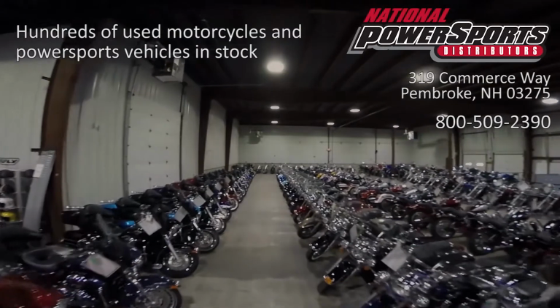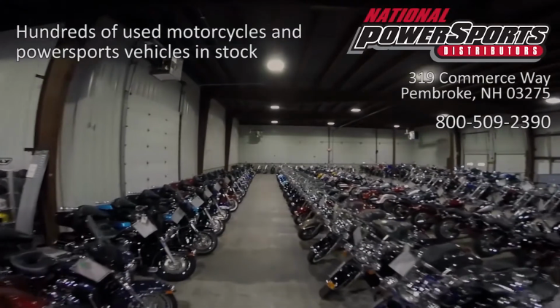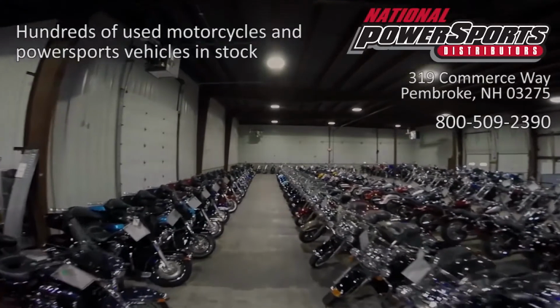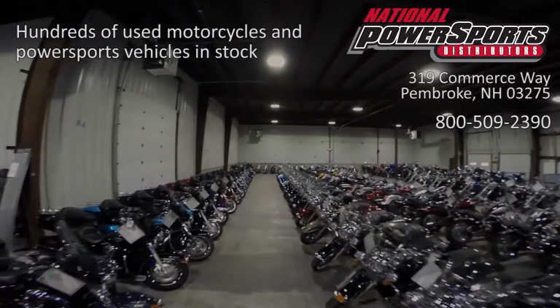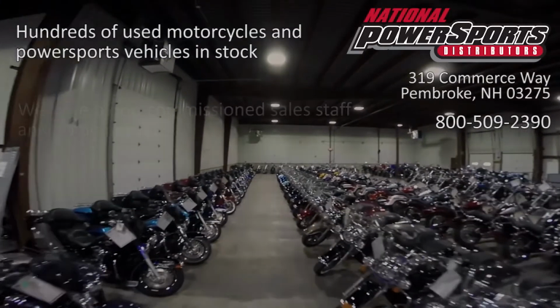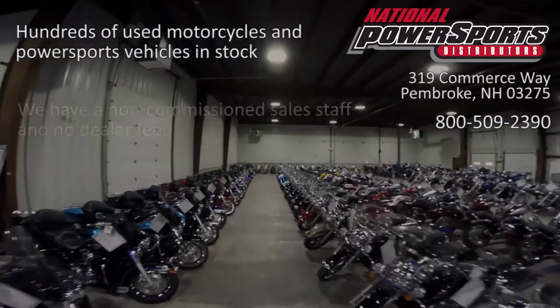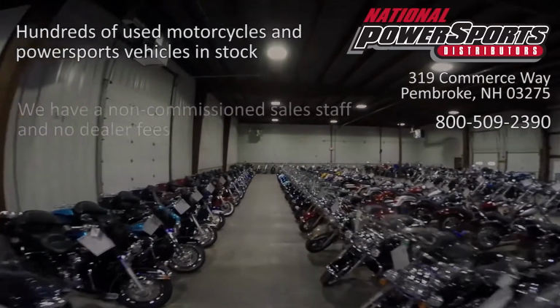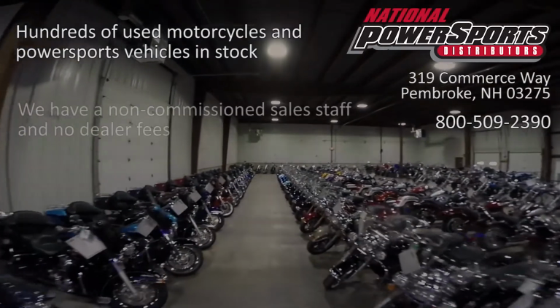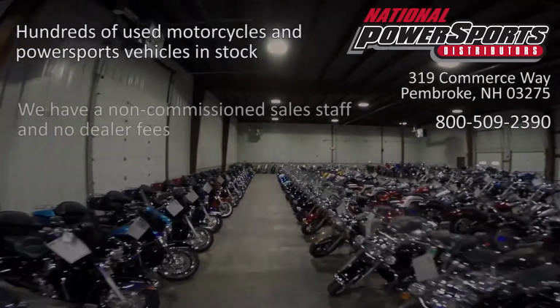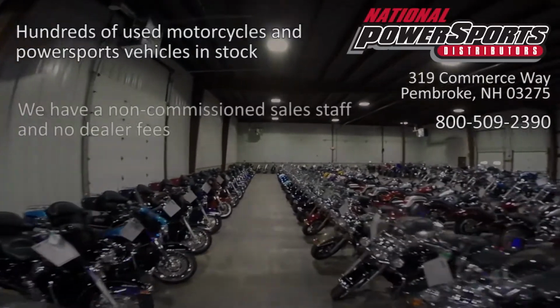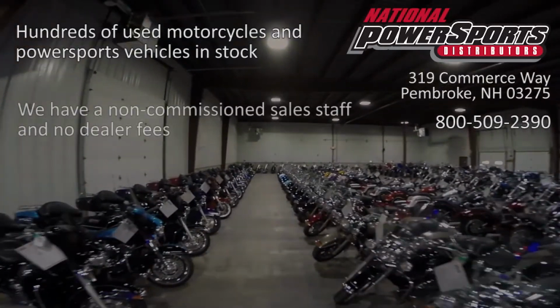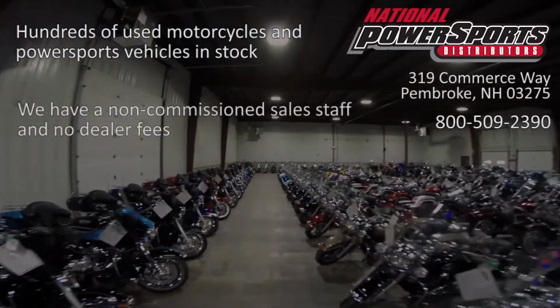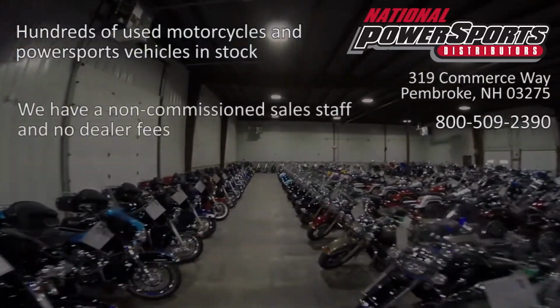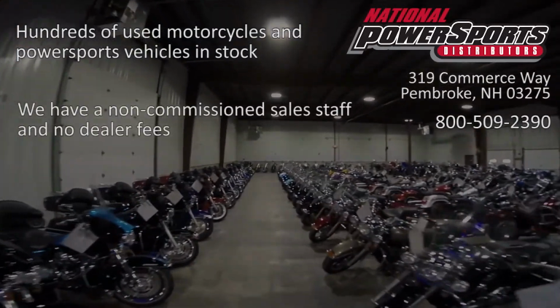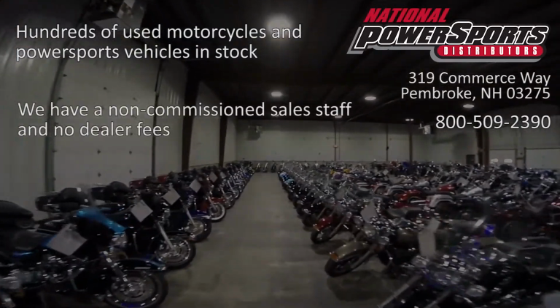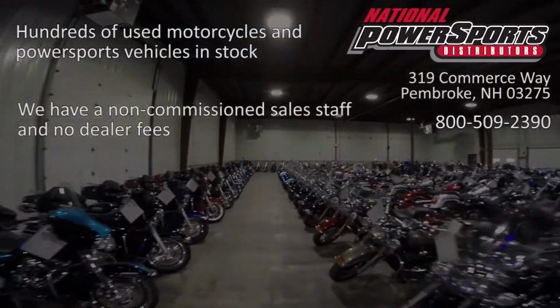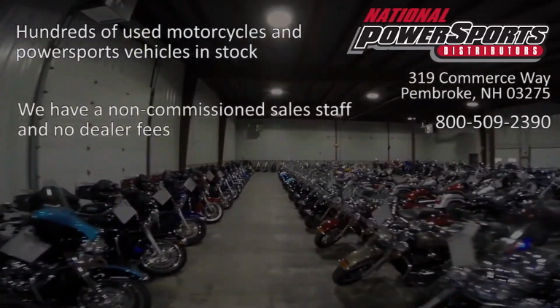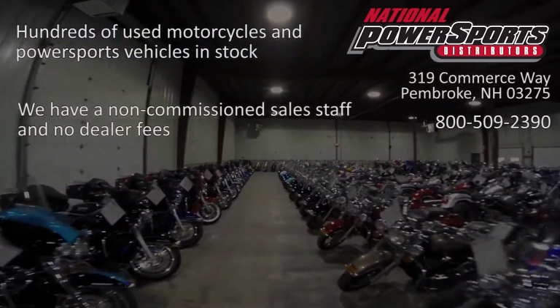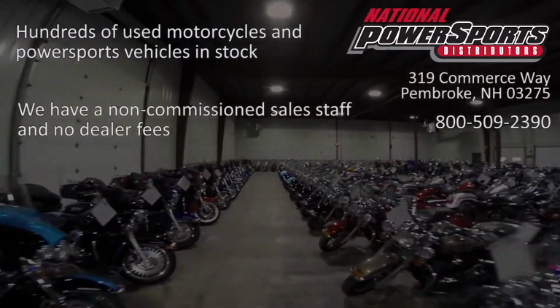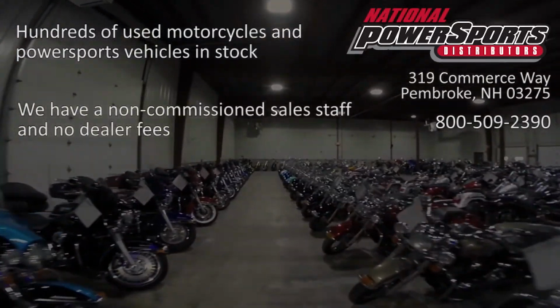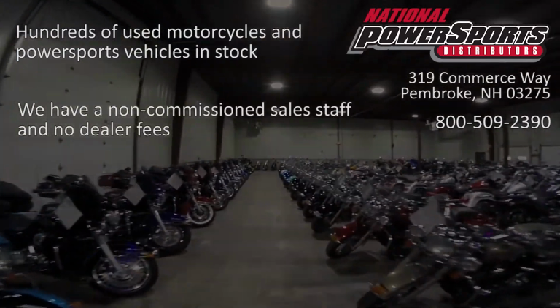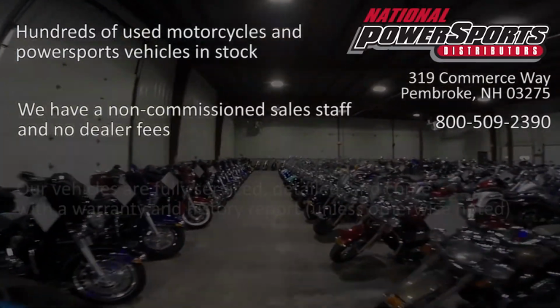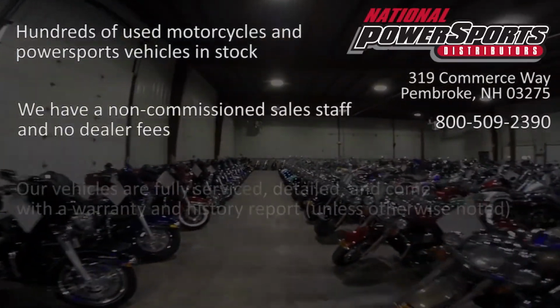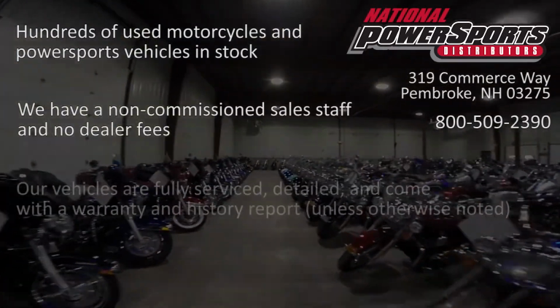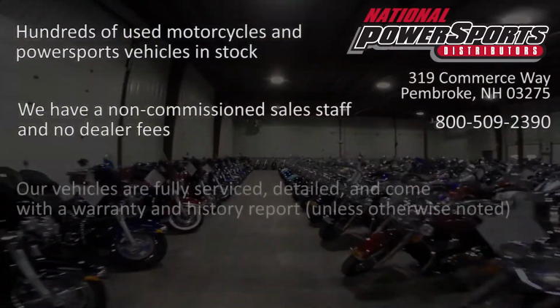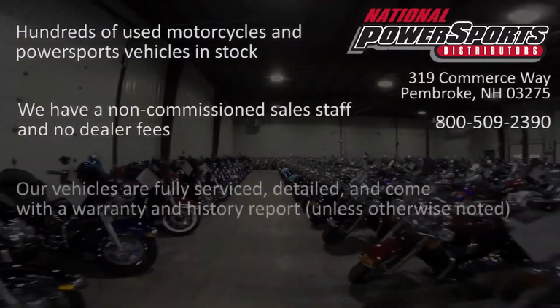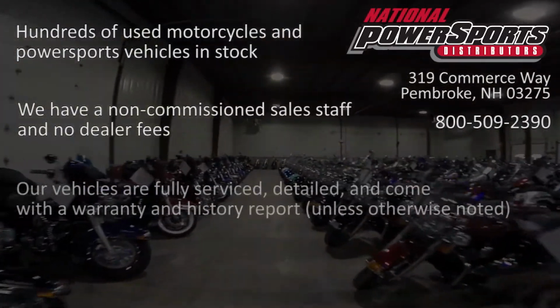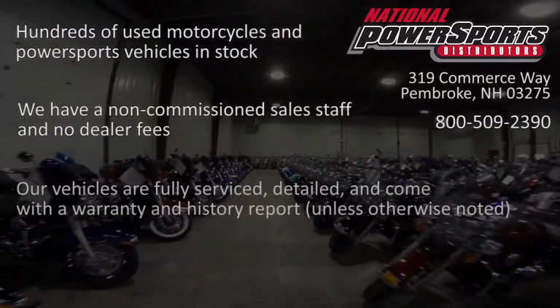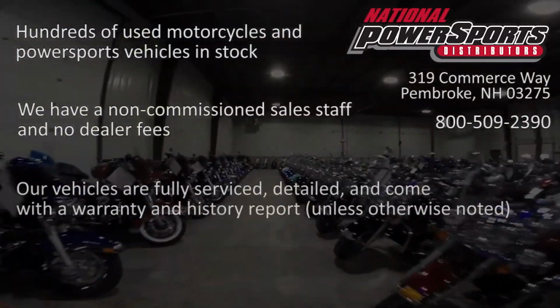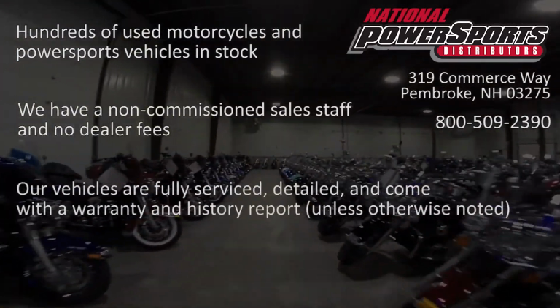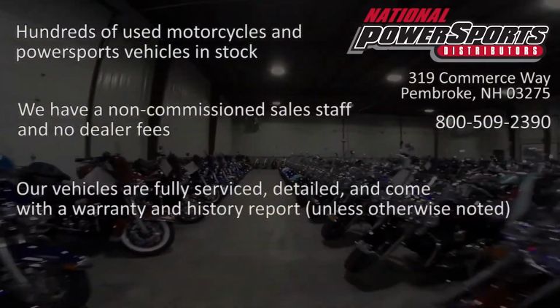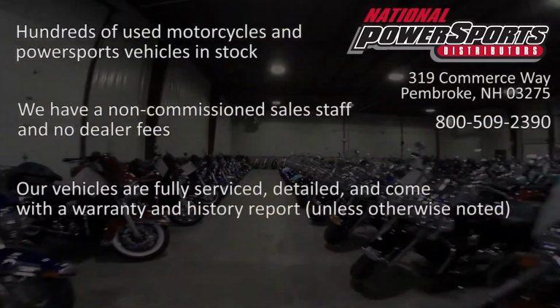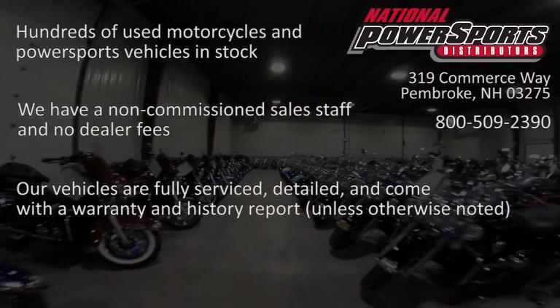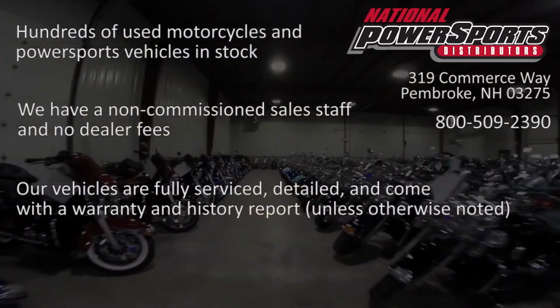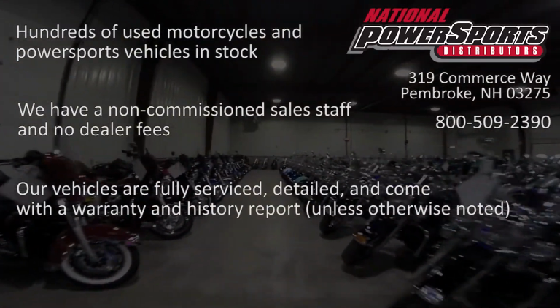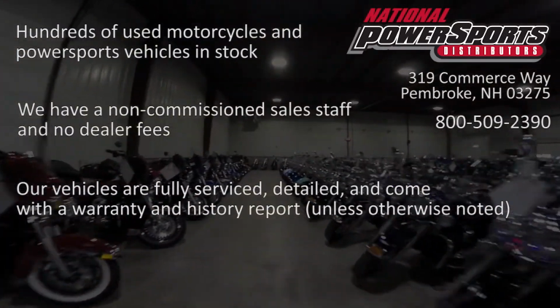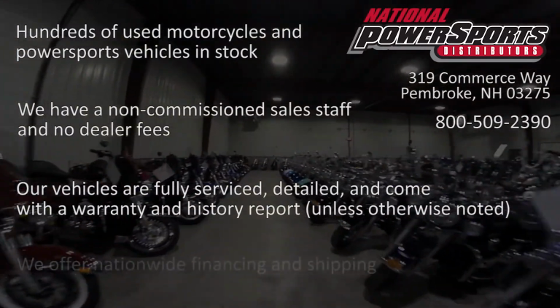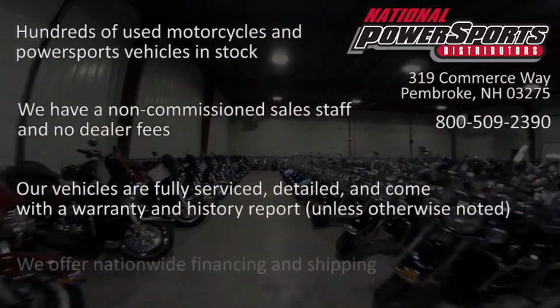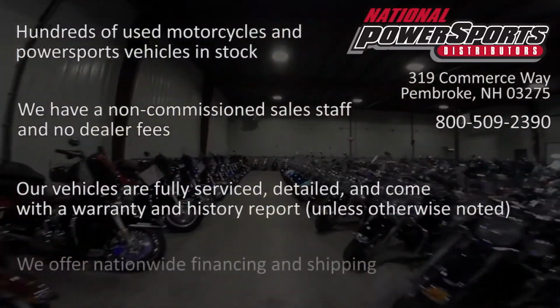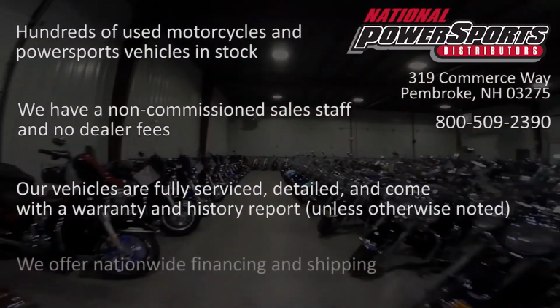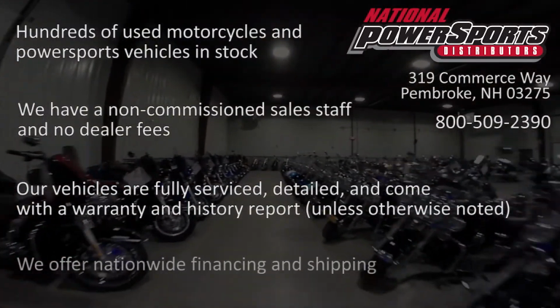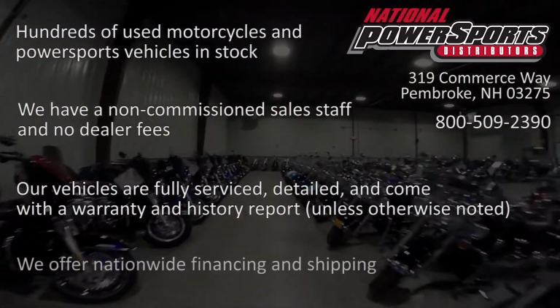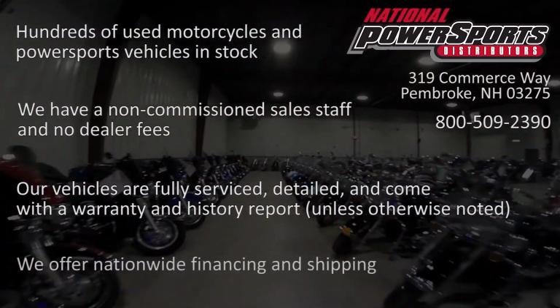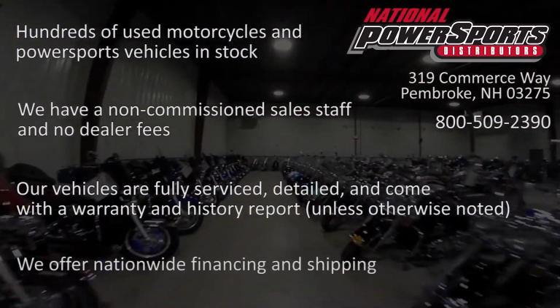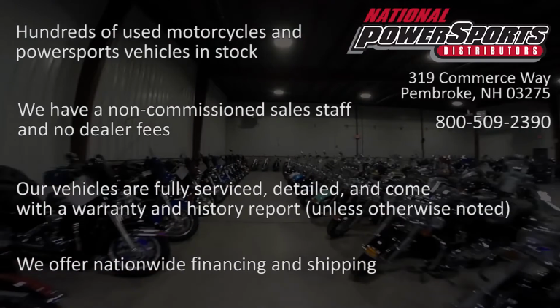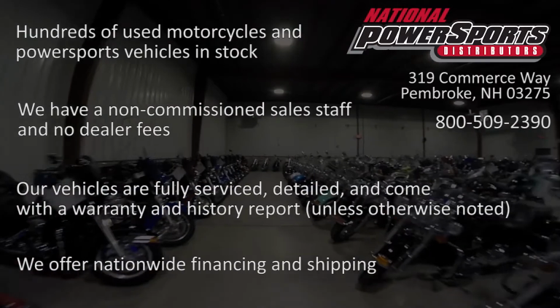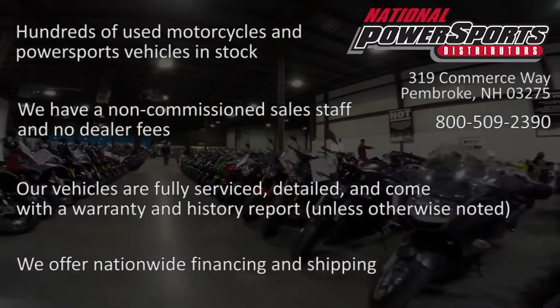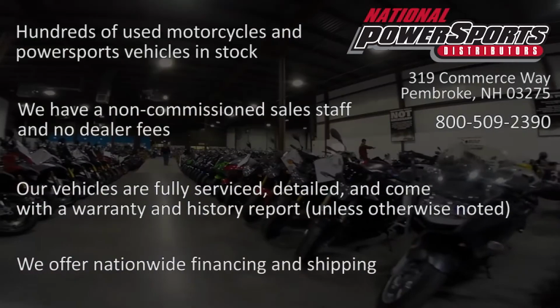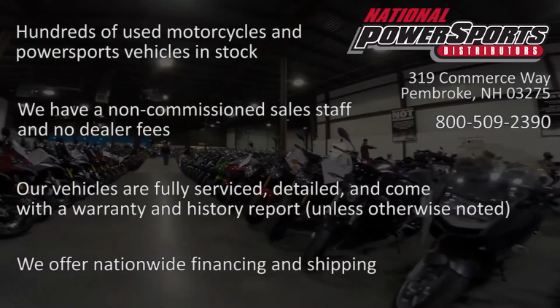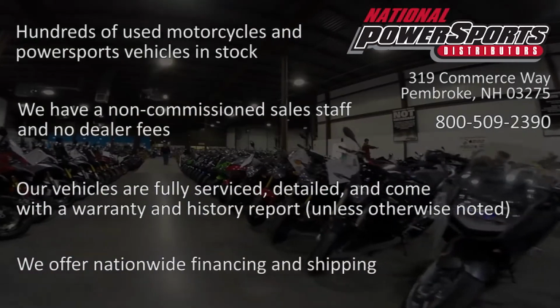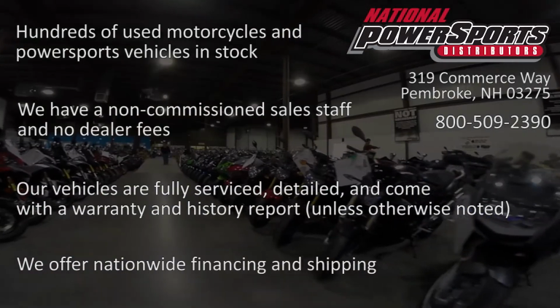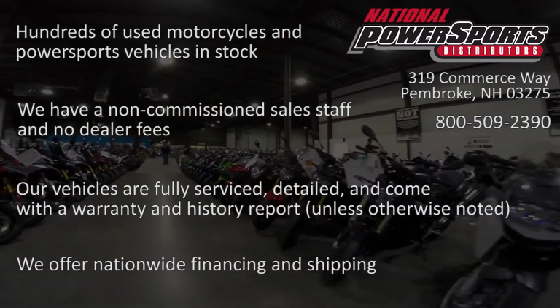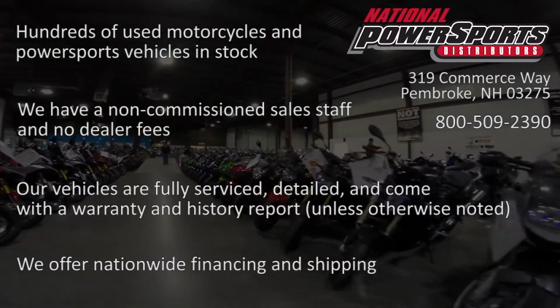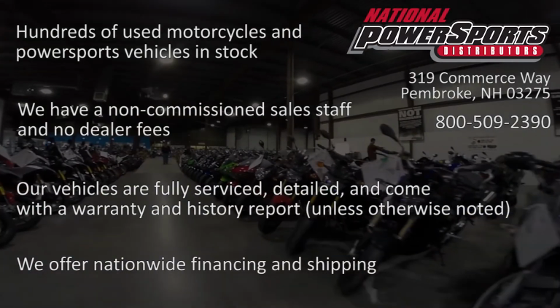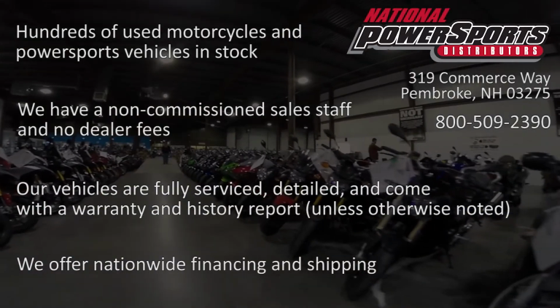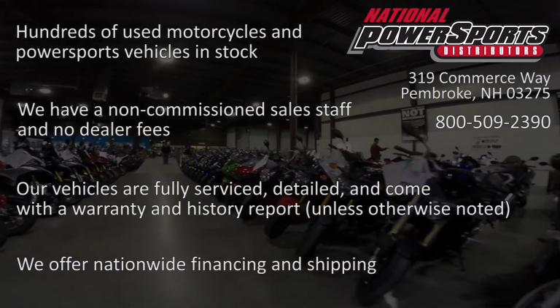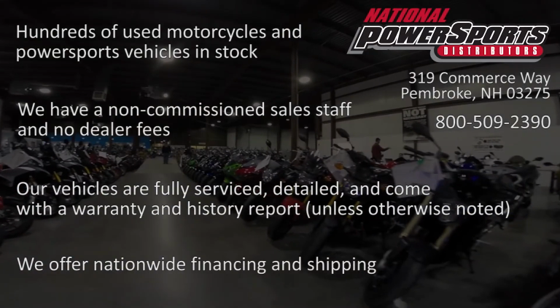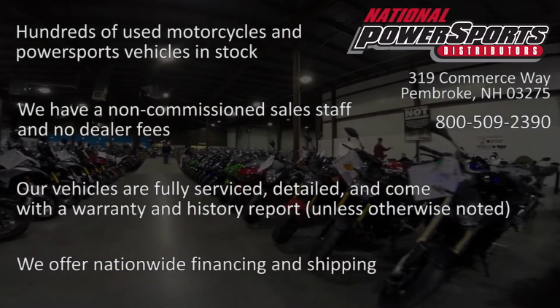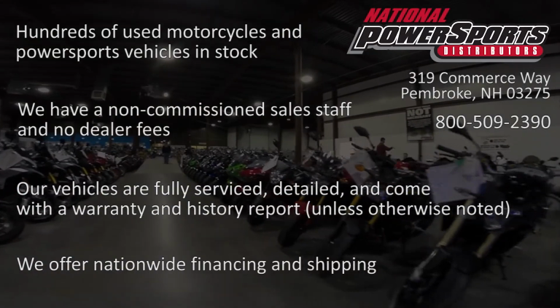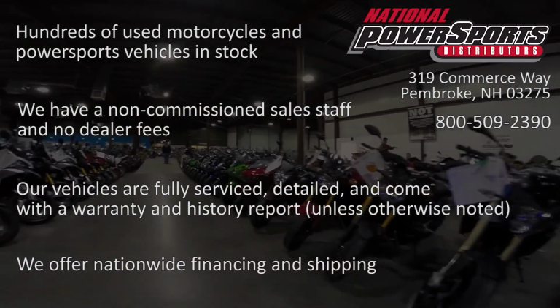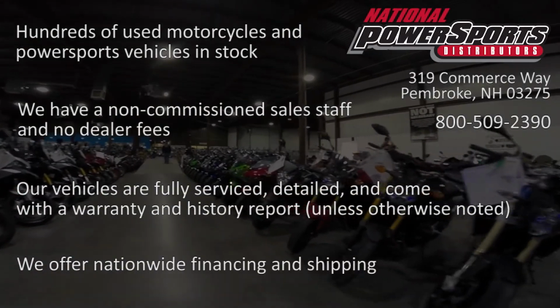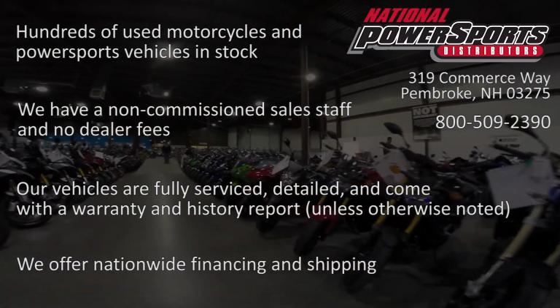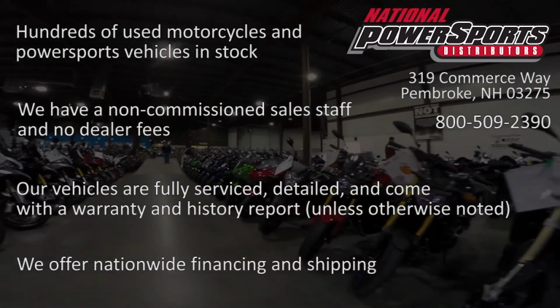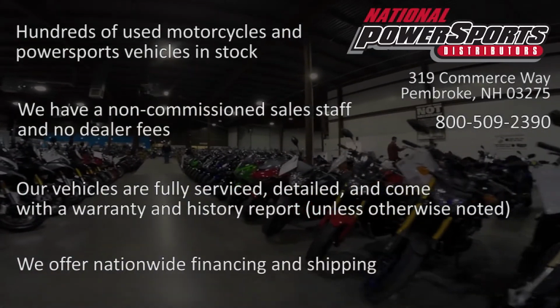We have also purchased a CycleCheck's vehicle history report. You can view this report by clicking on the link on the right side of the video so you can view it at your own time.